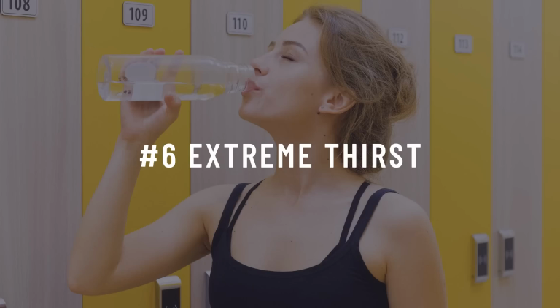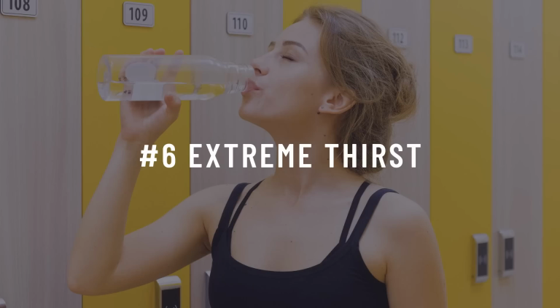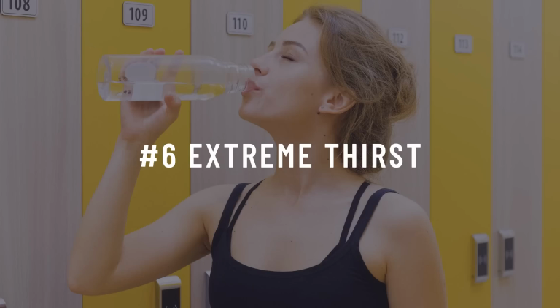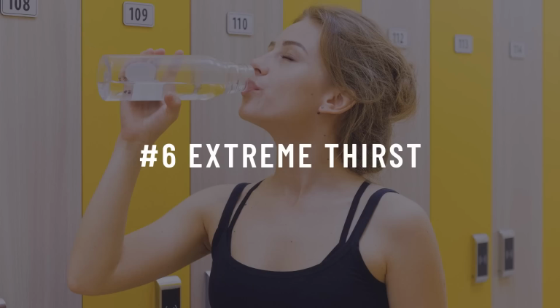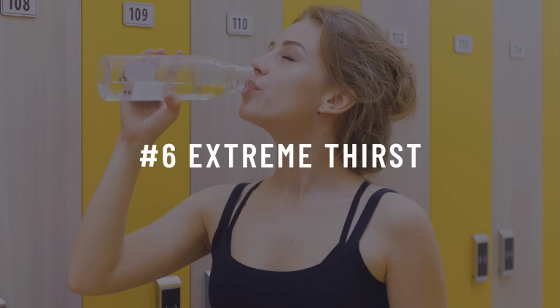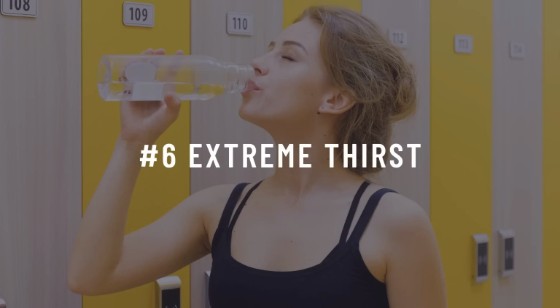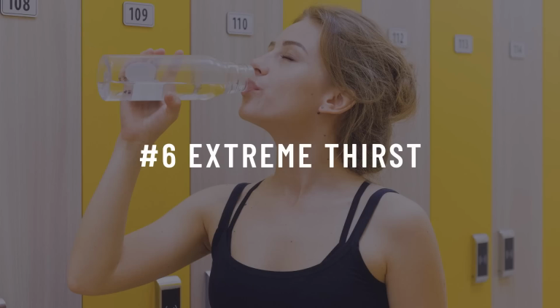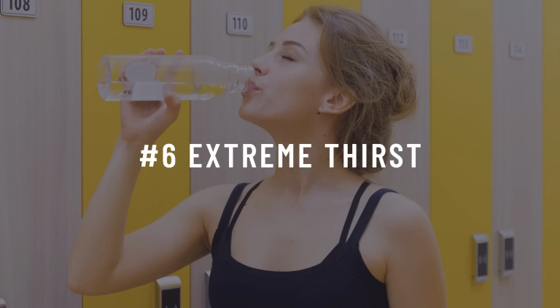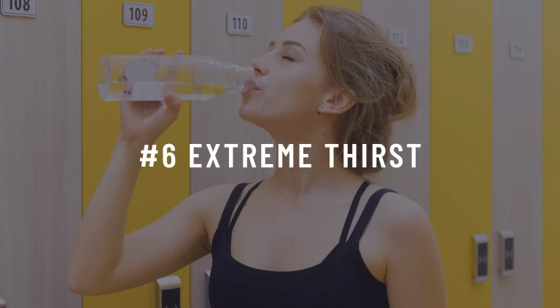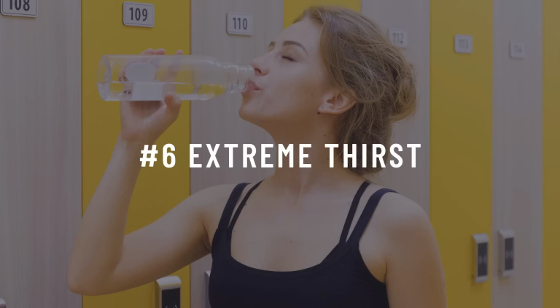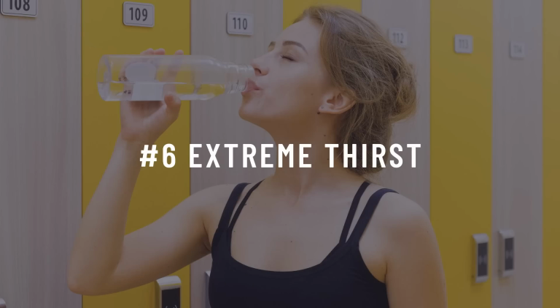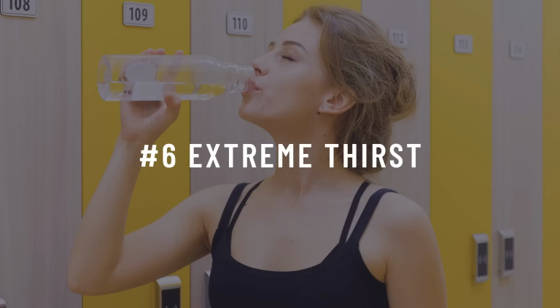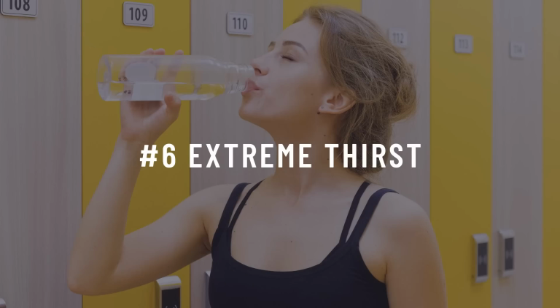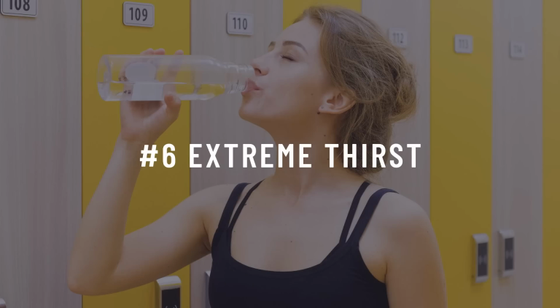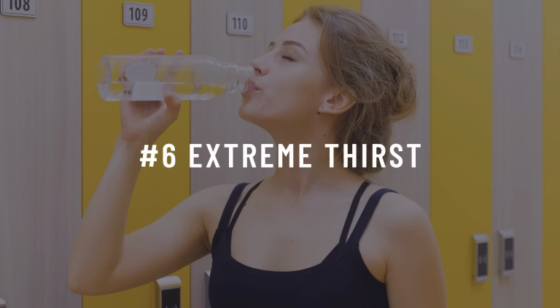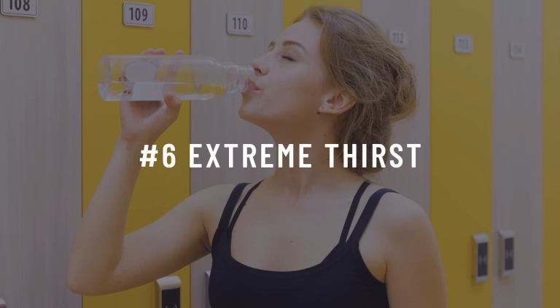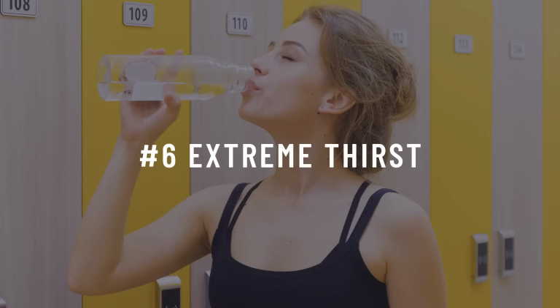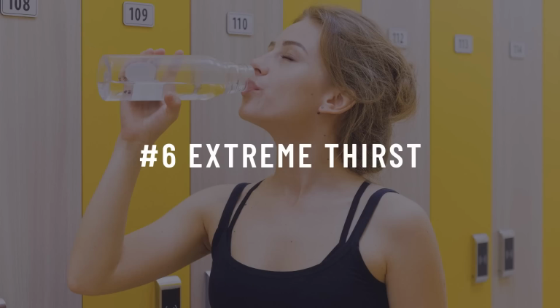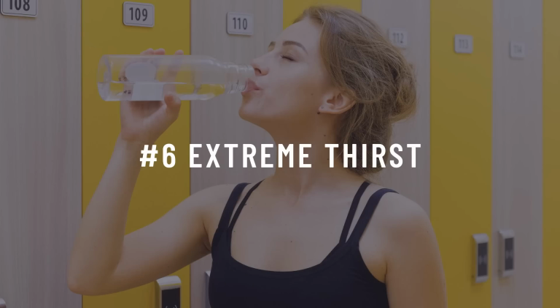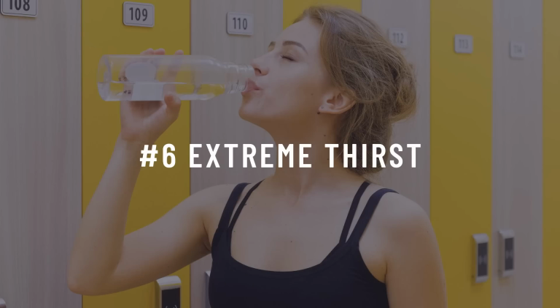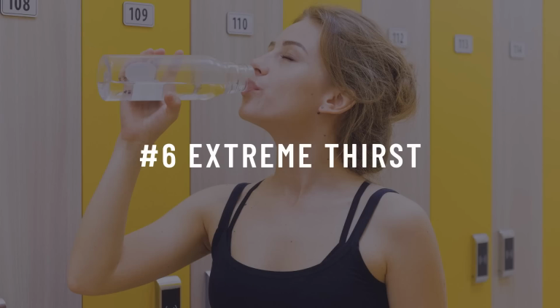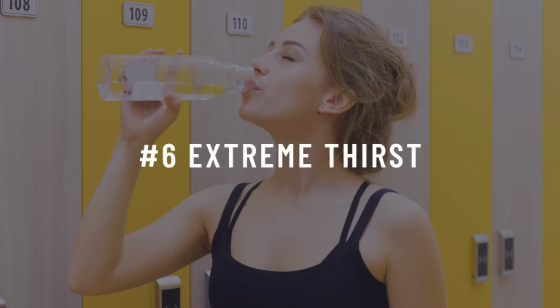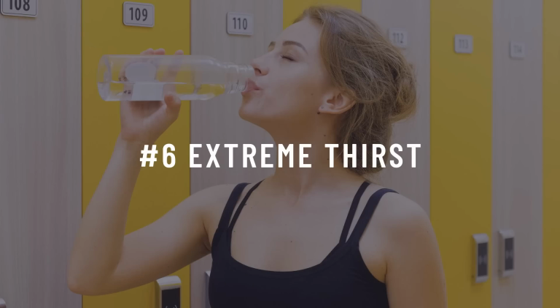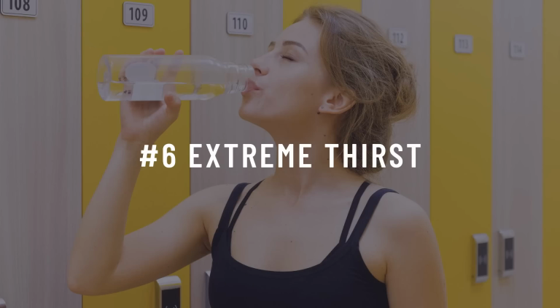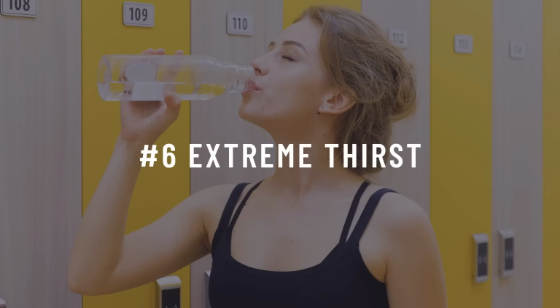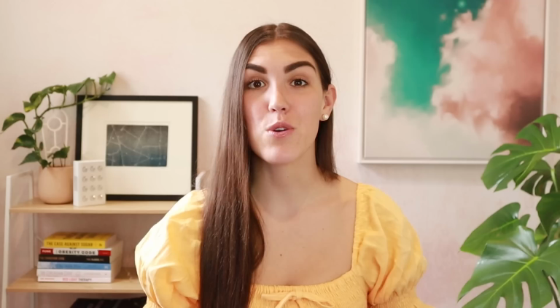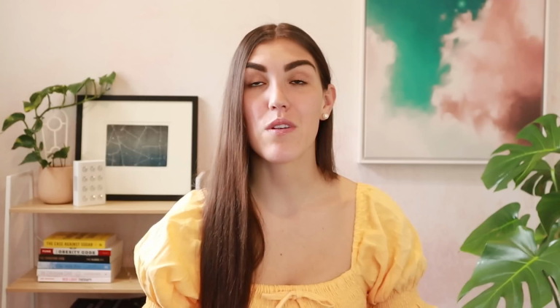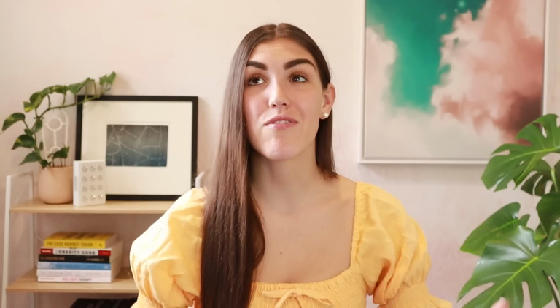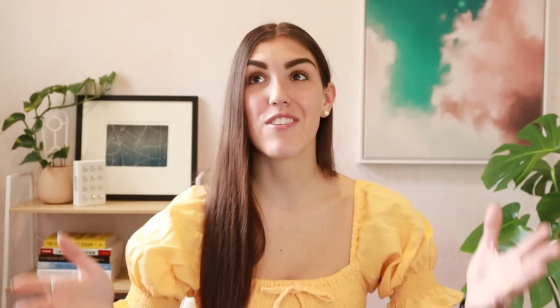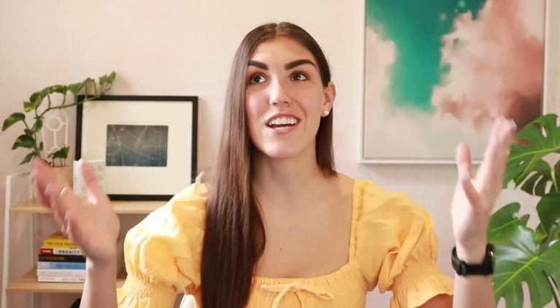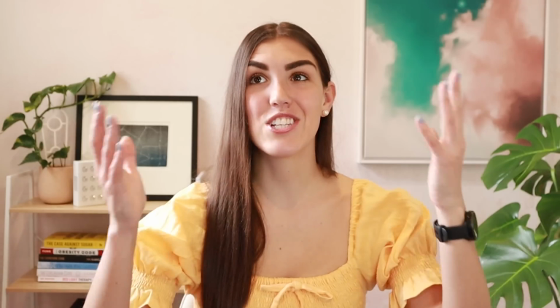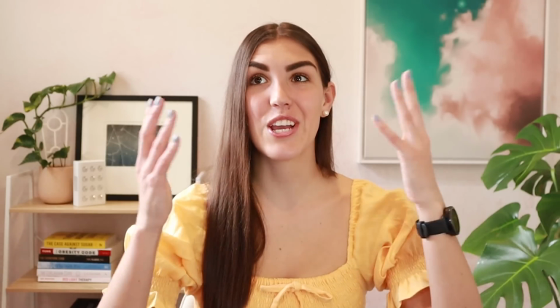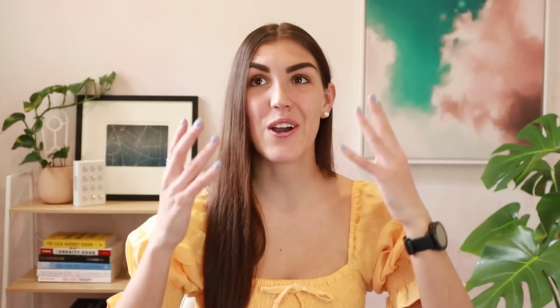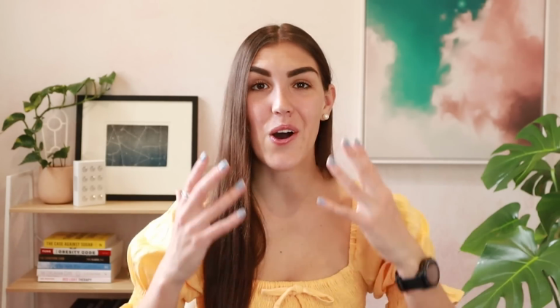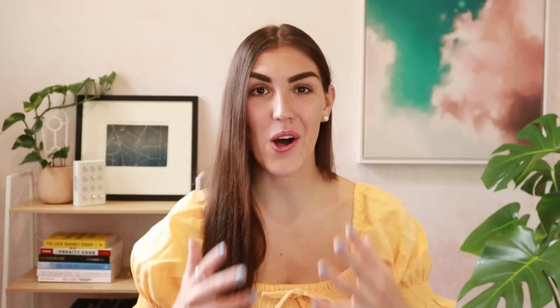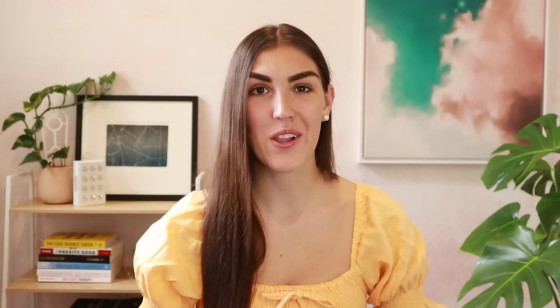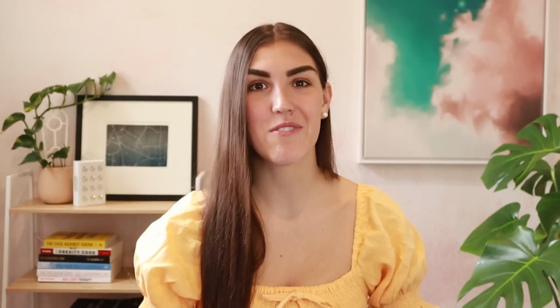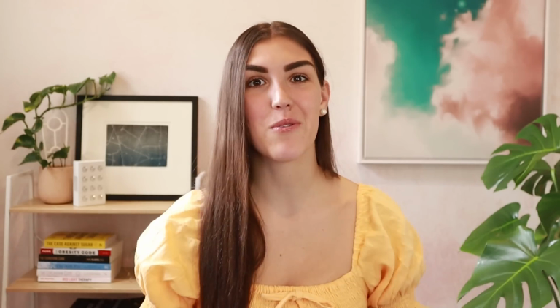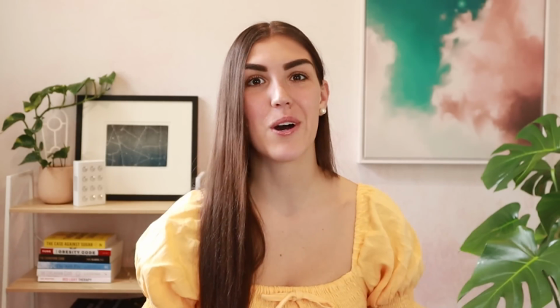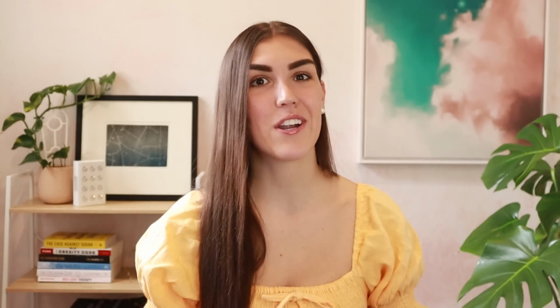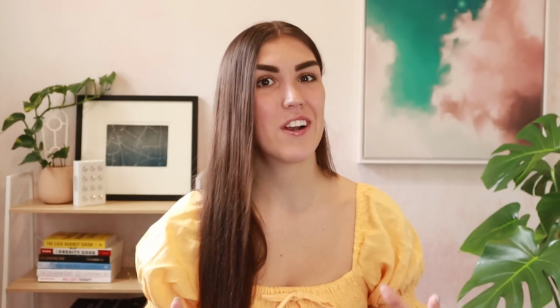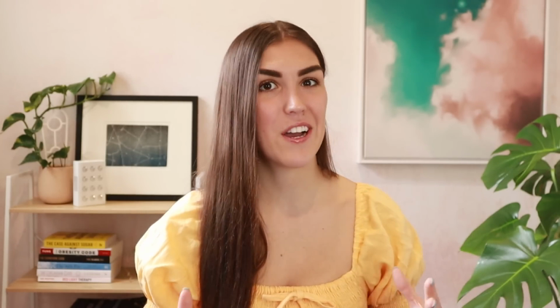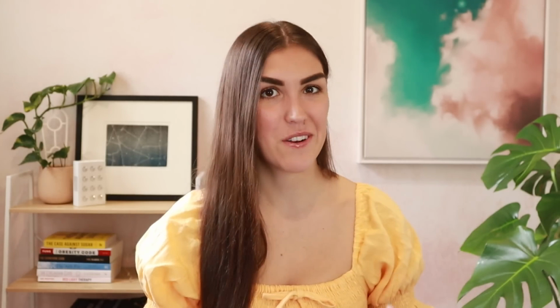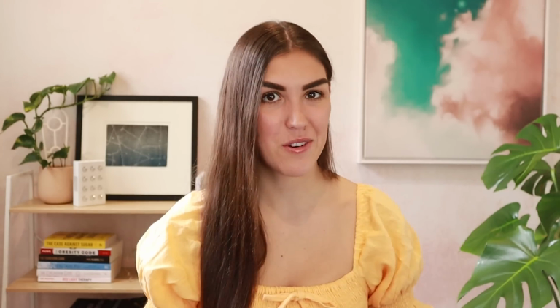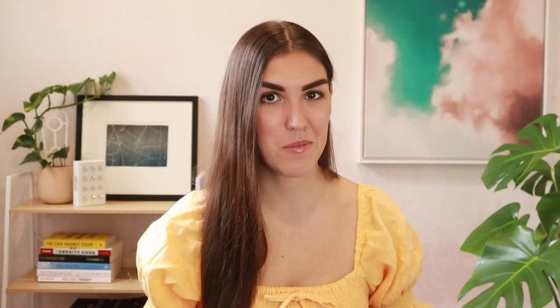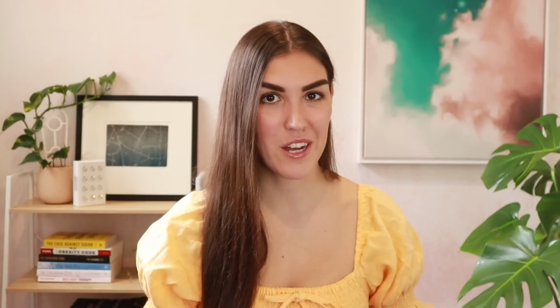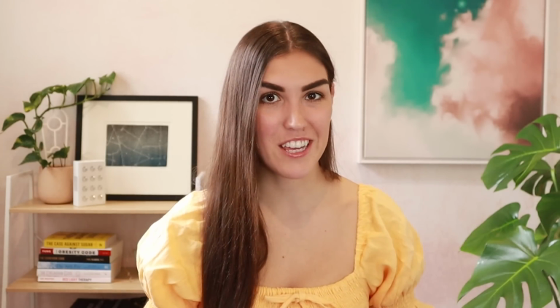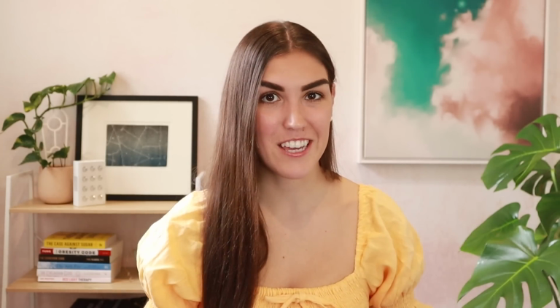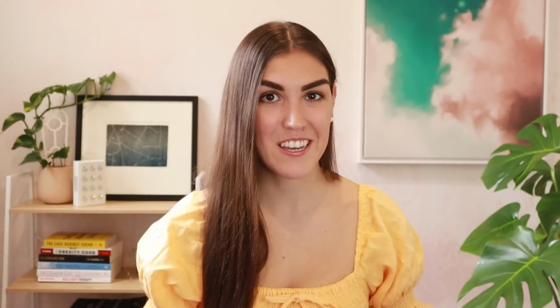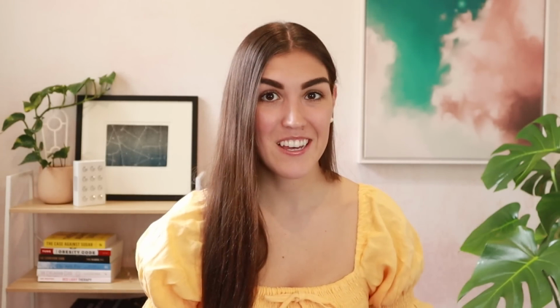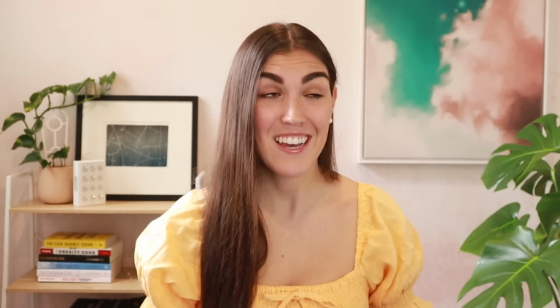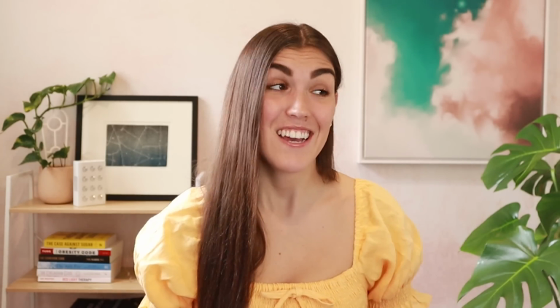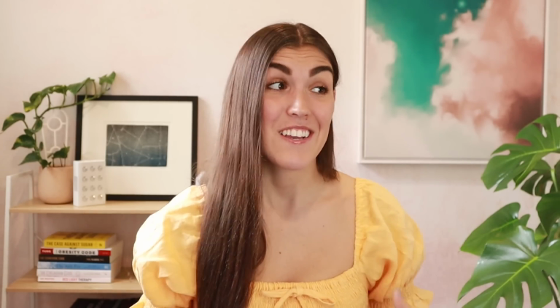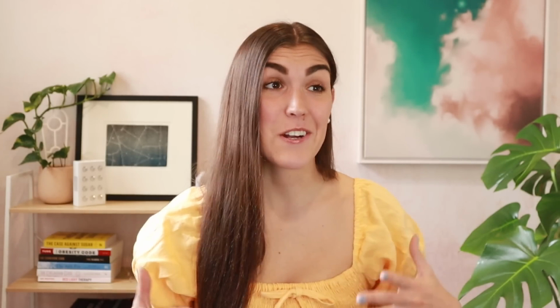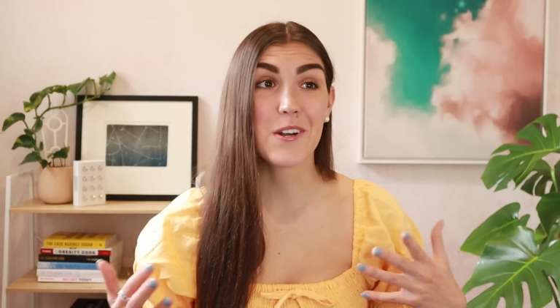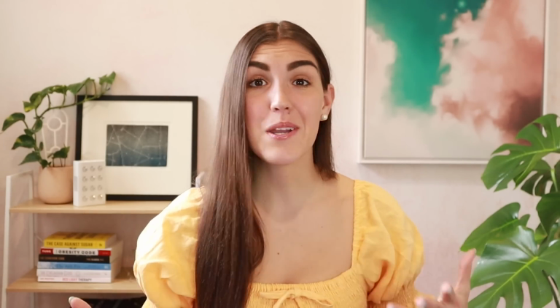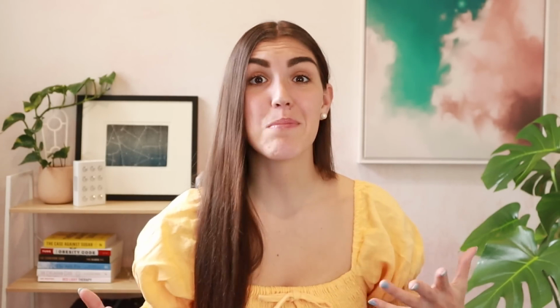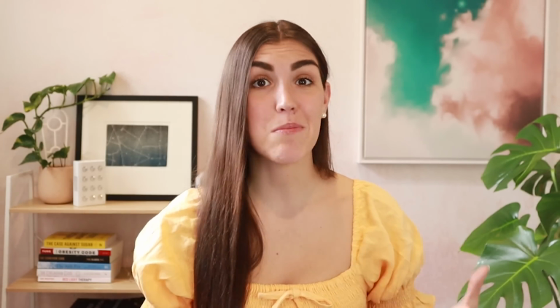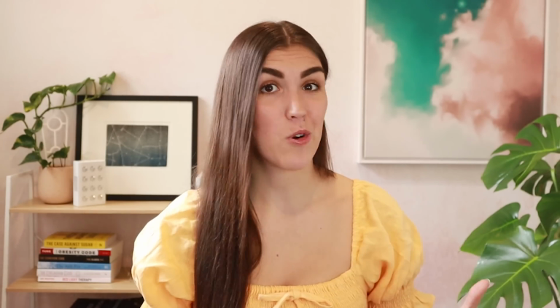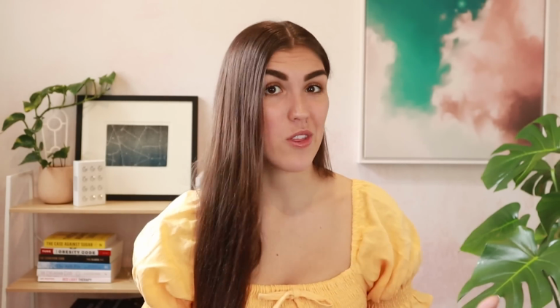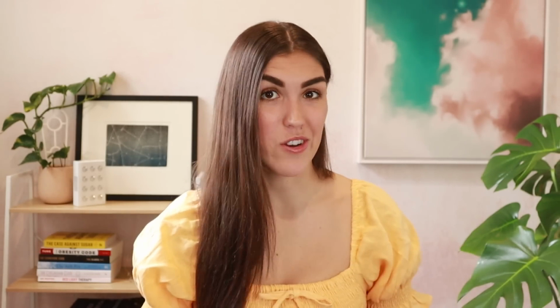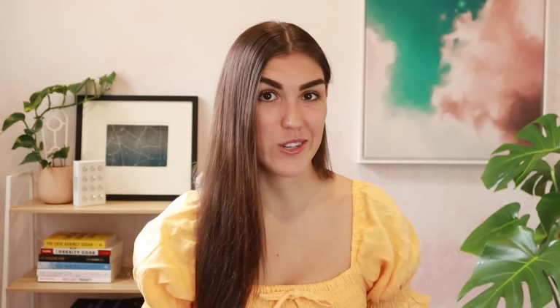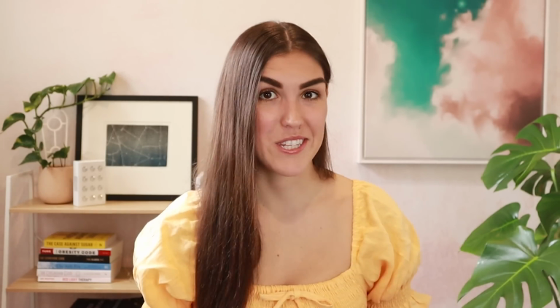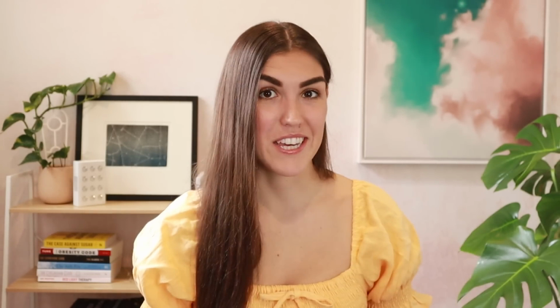Number seven: extreme thirst. Of course, if you are flushing all of the water out of your body, you're going to be more thirsty.